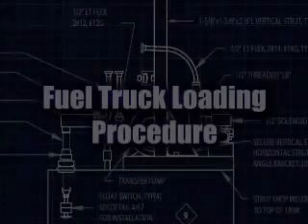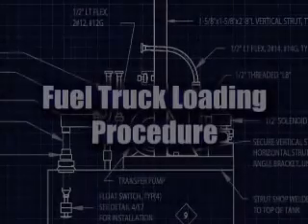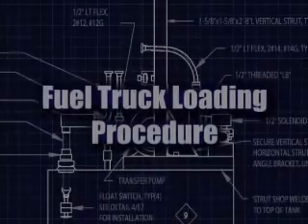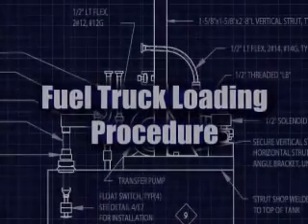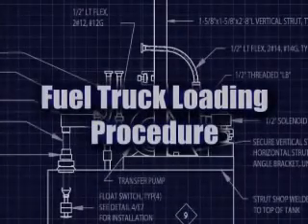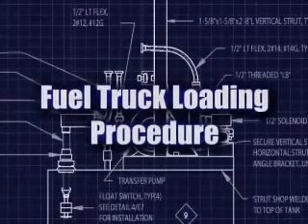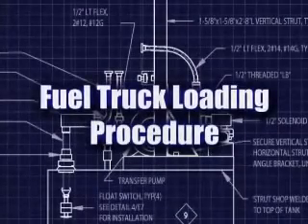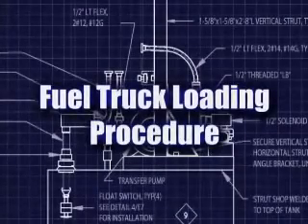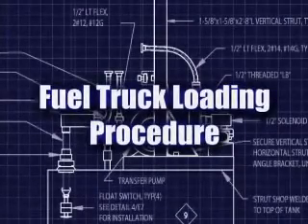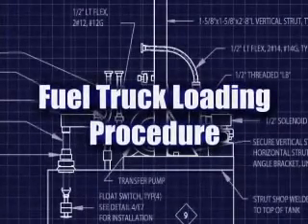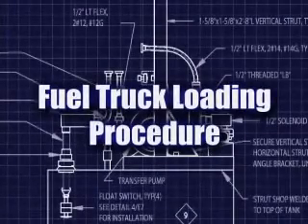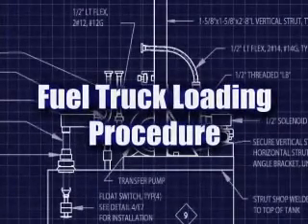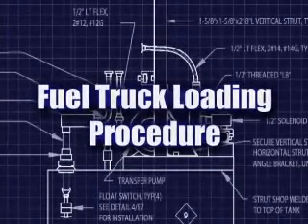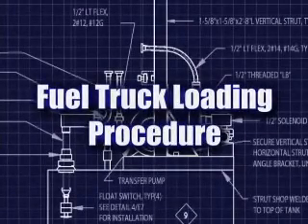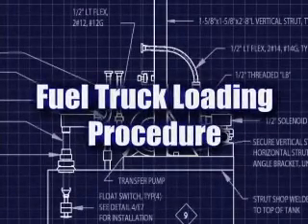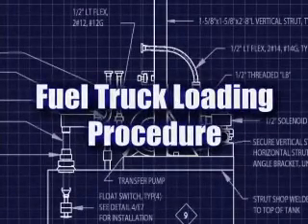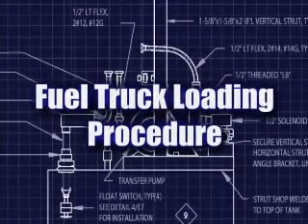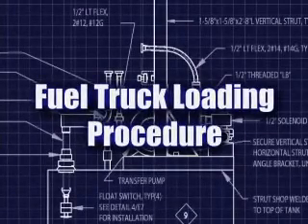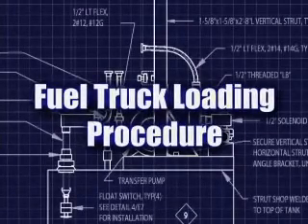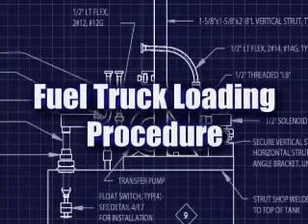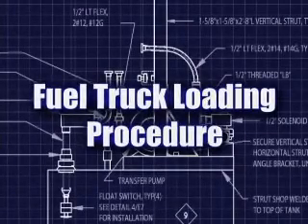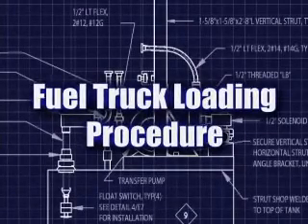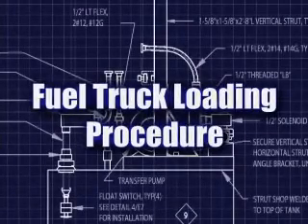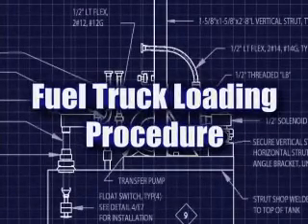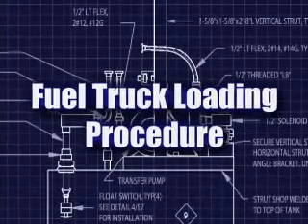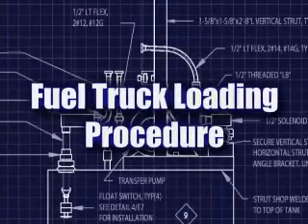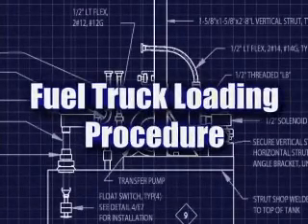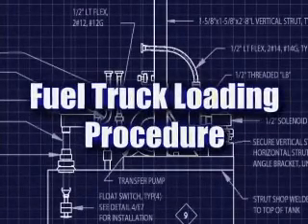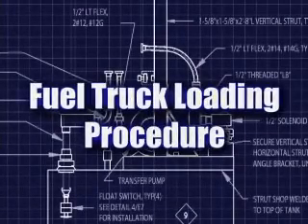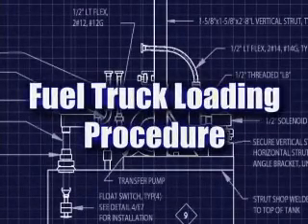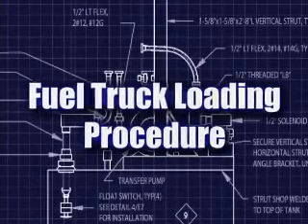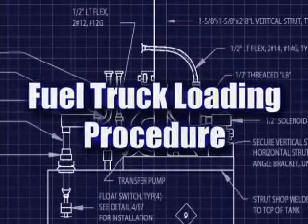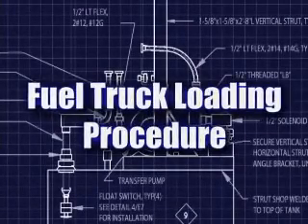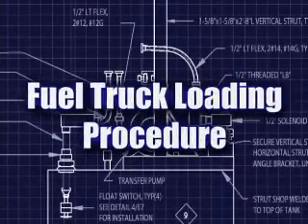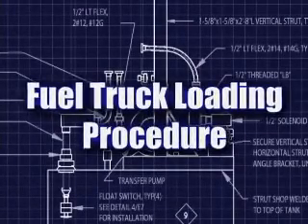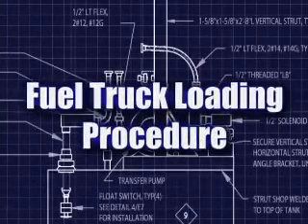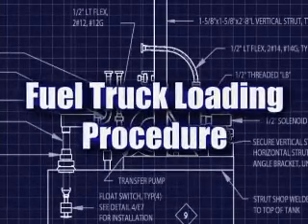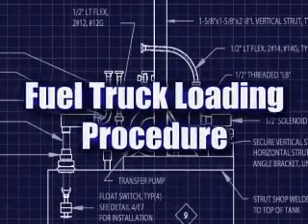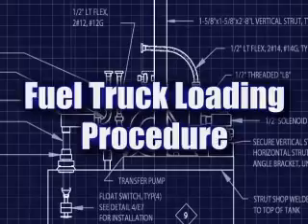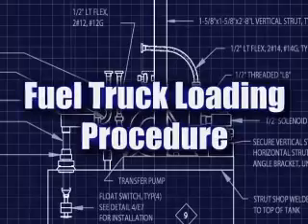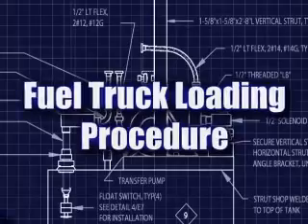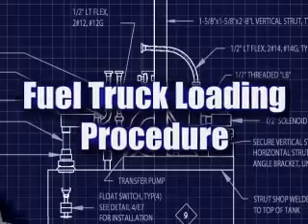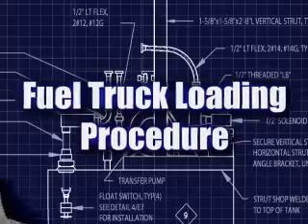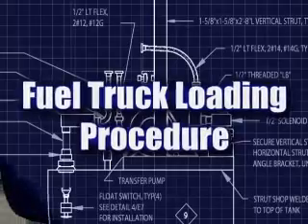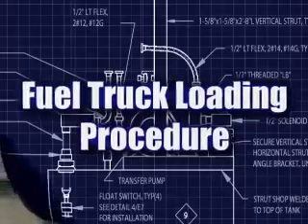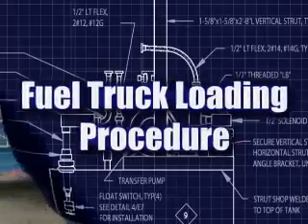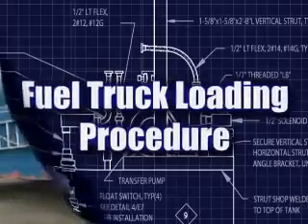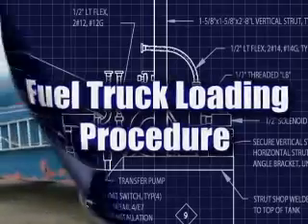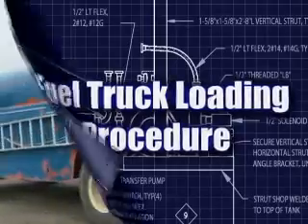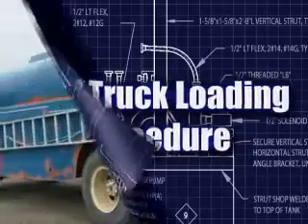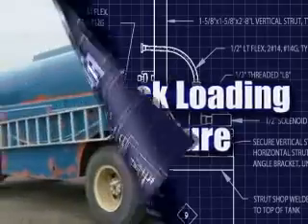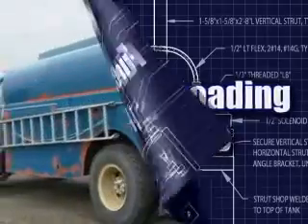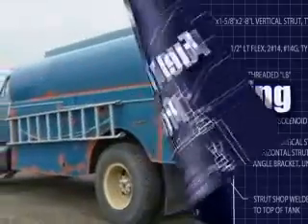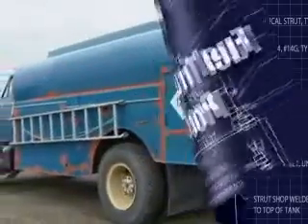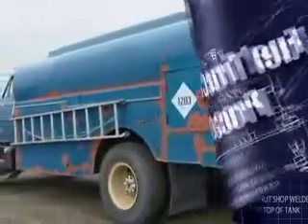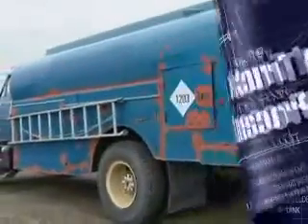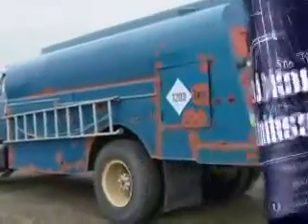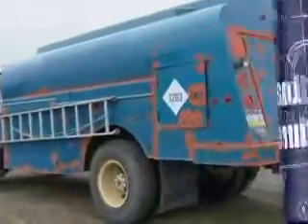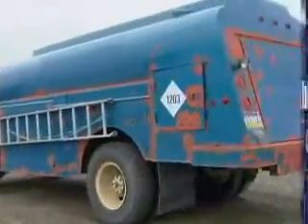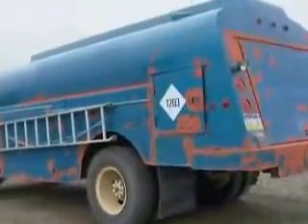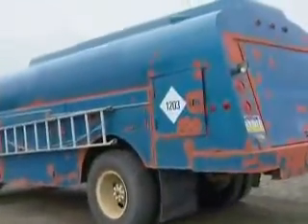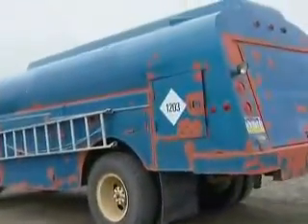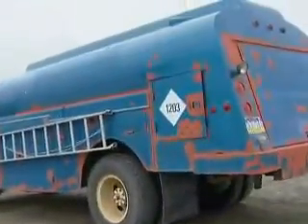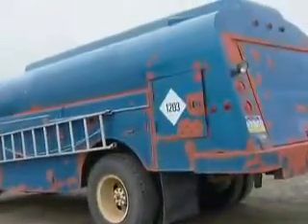We're here at the truck loading station, and what we're going to do is perform a diesel transfer into a dispensing truck.